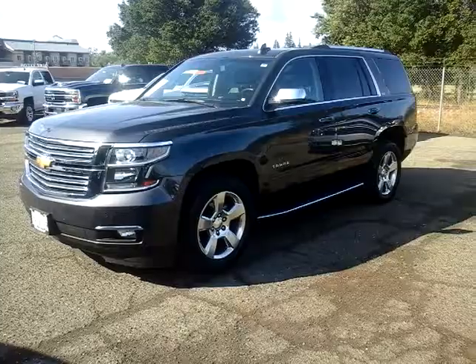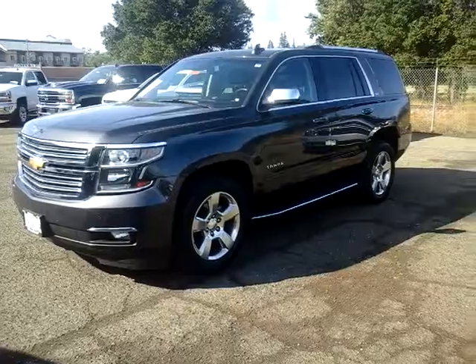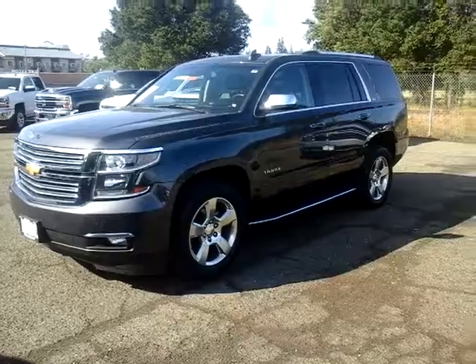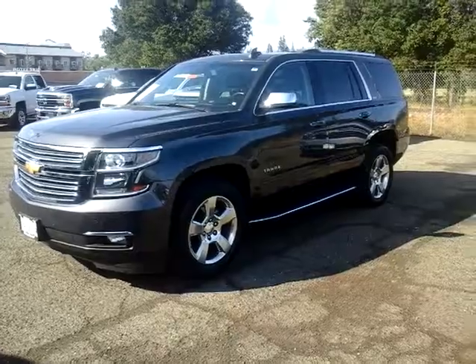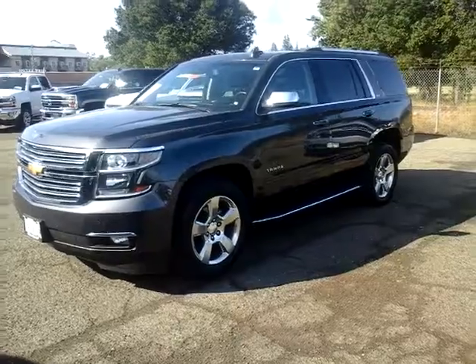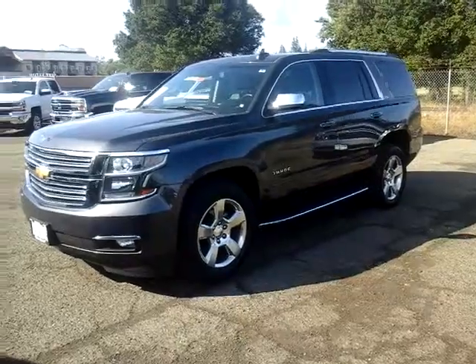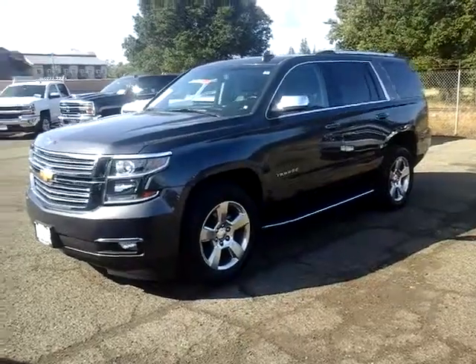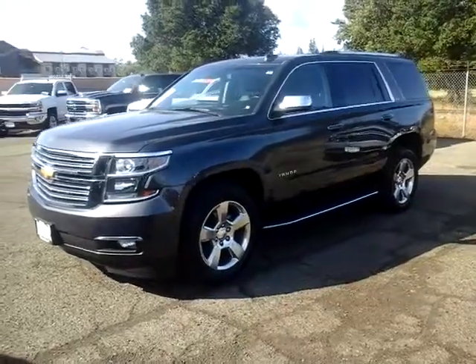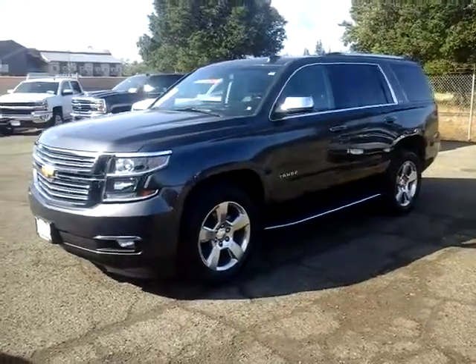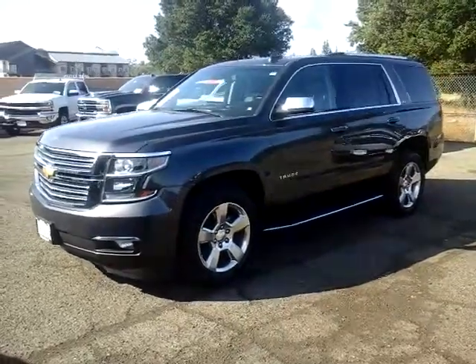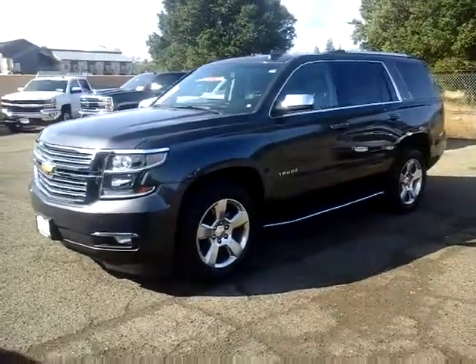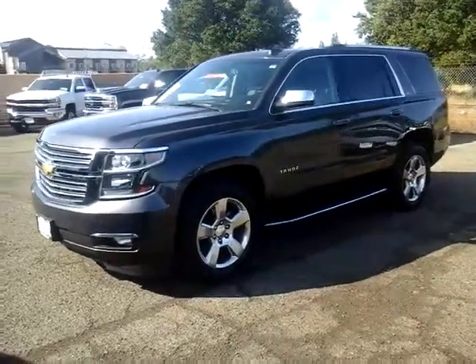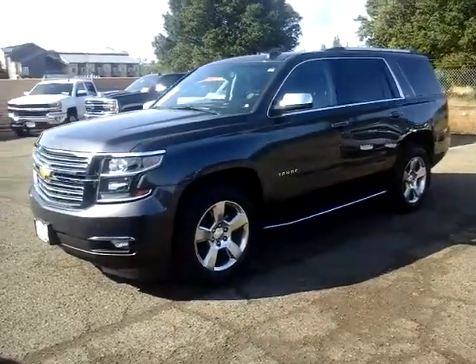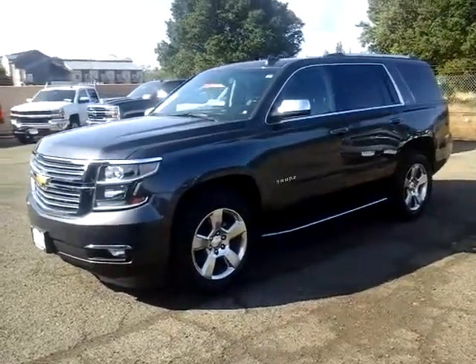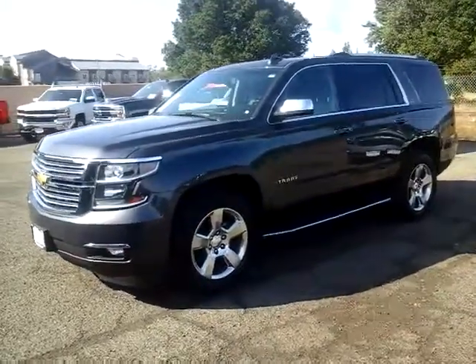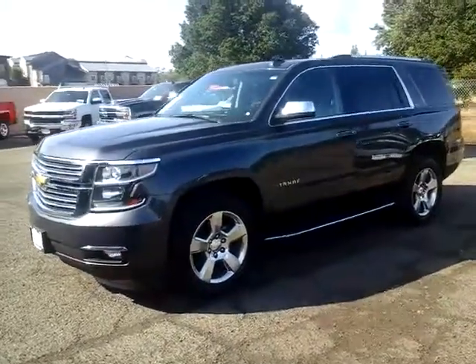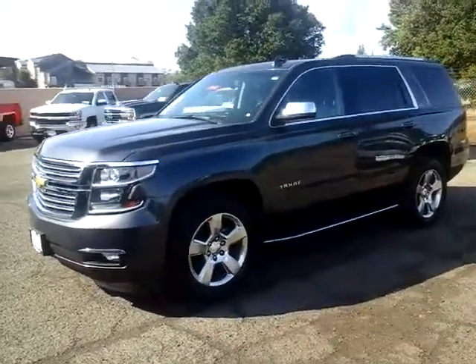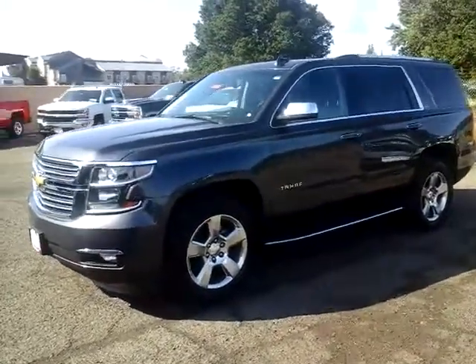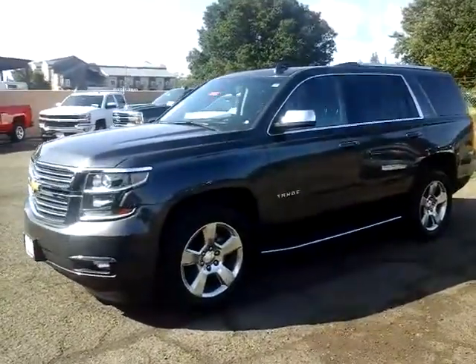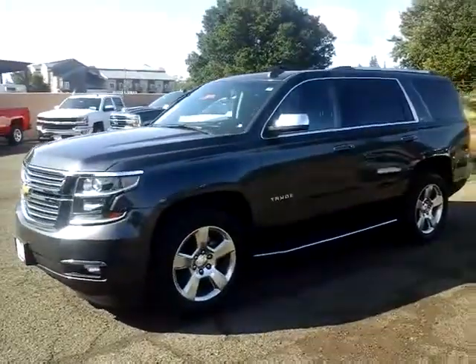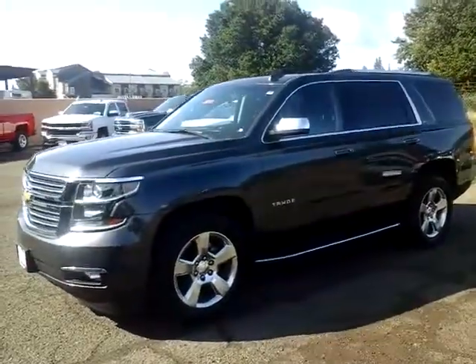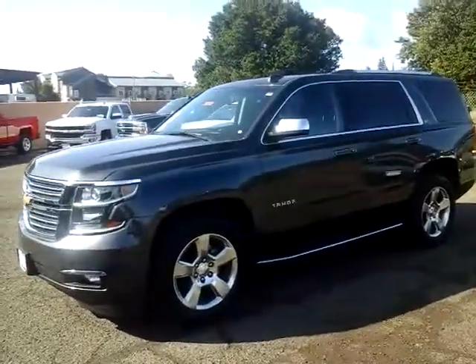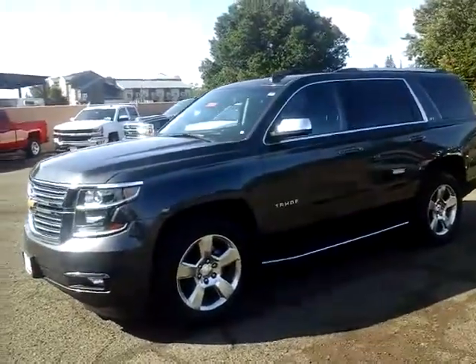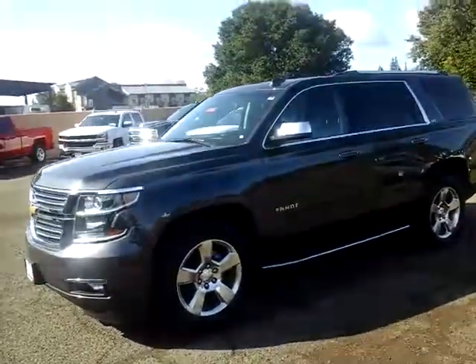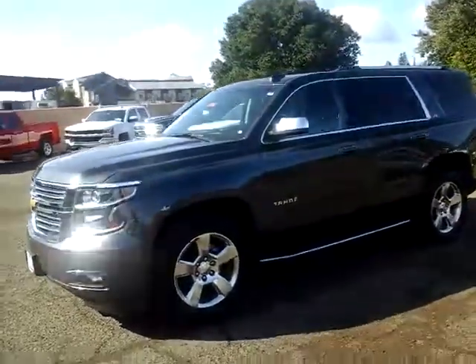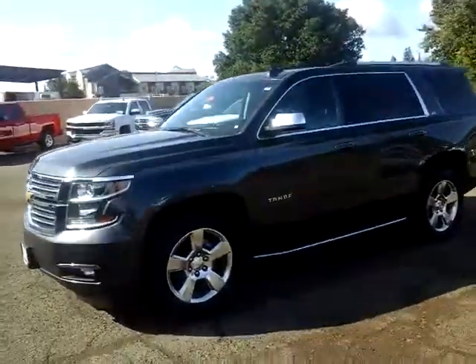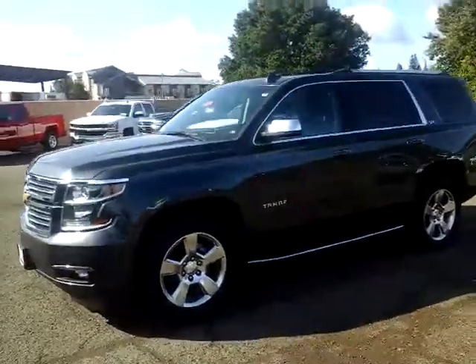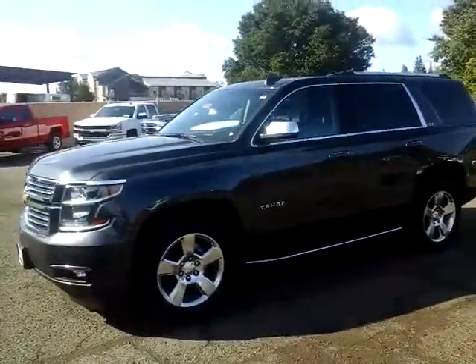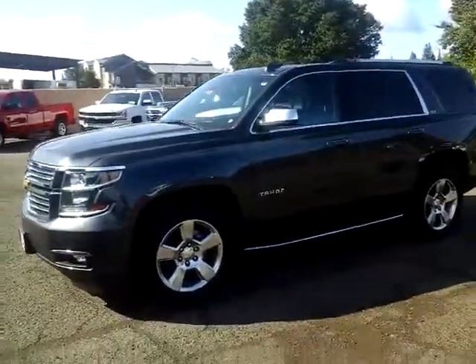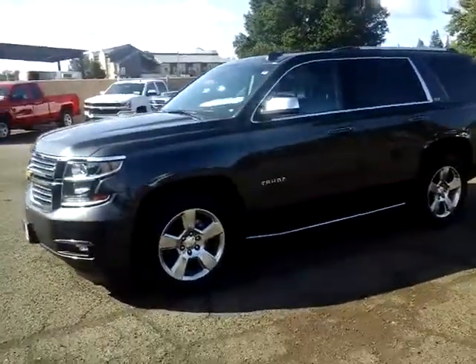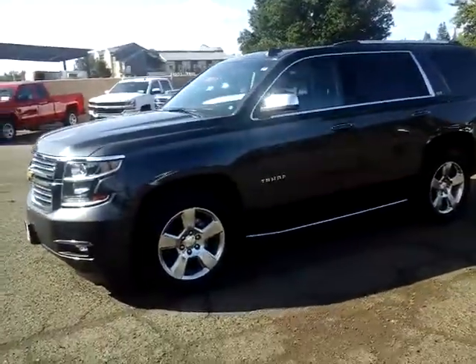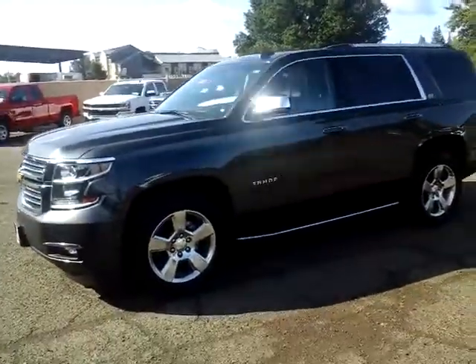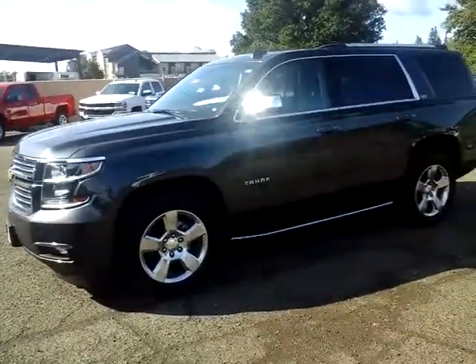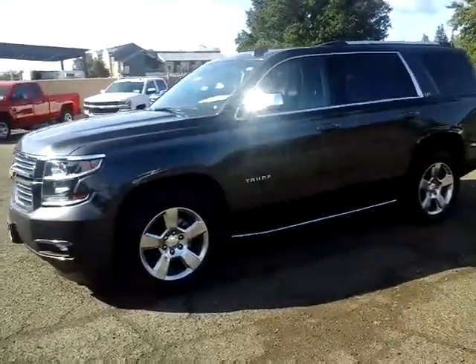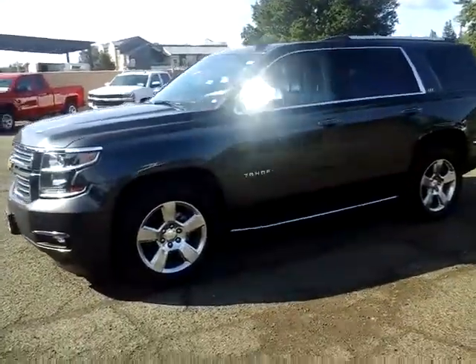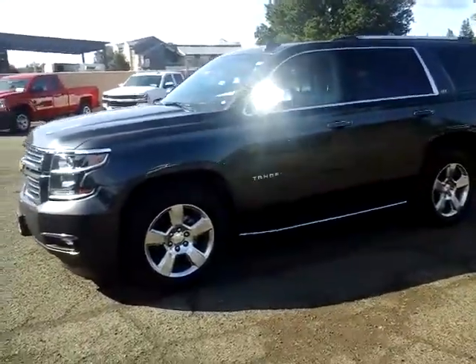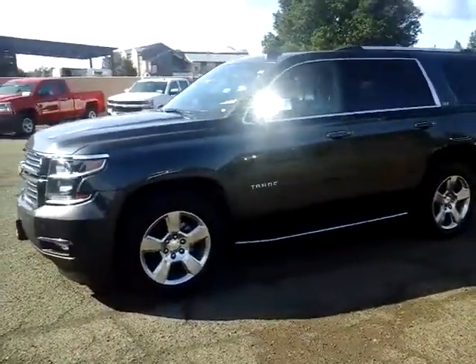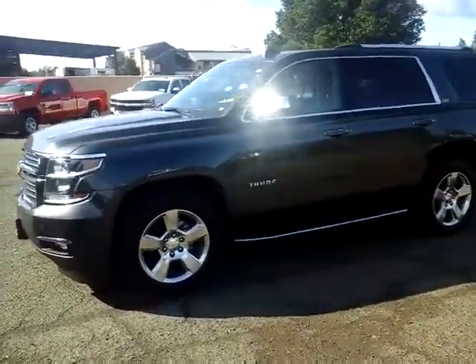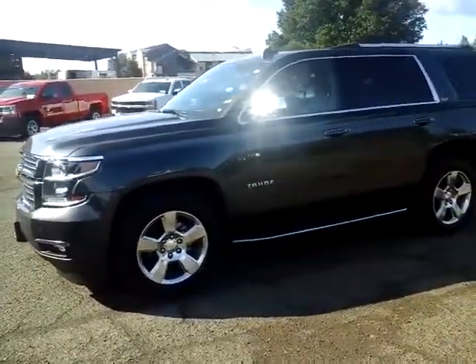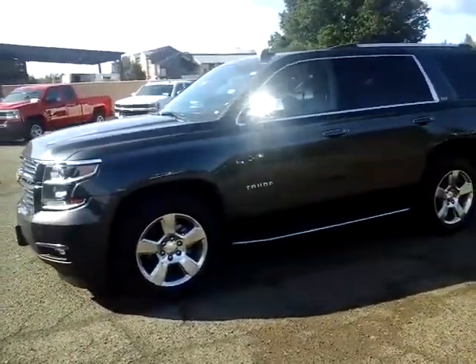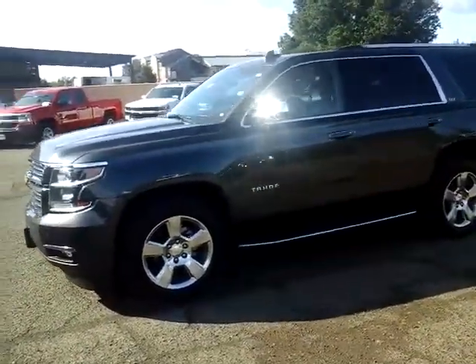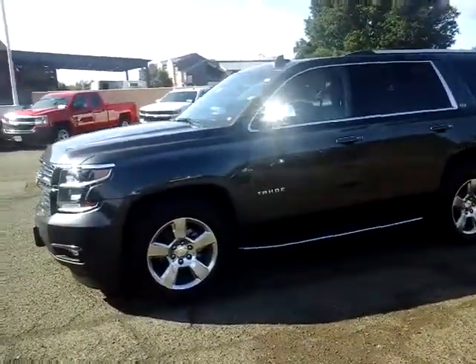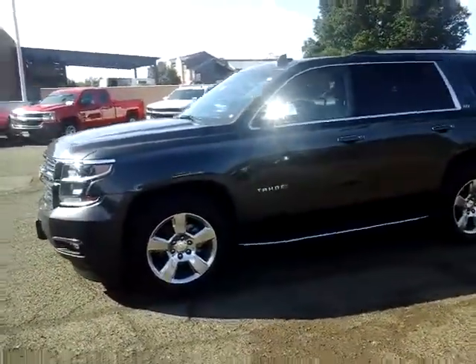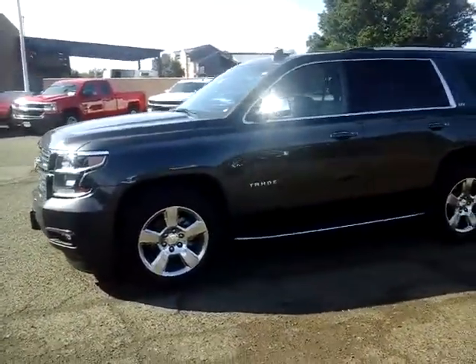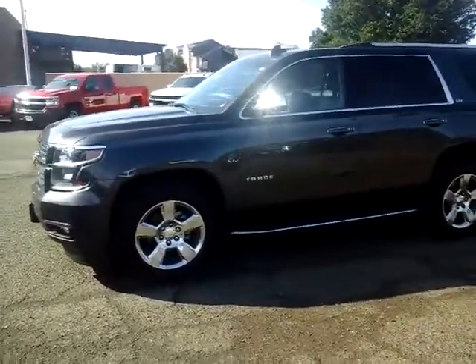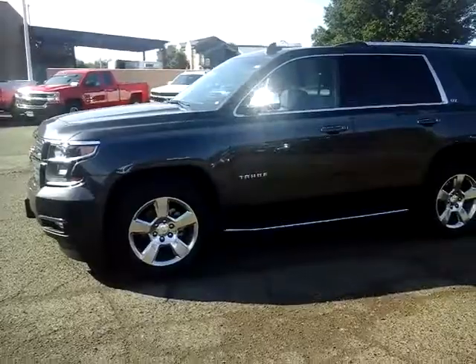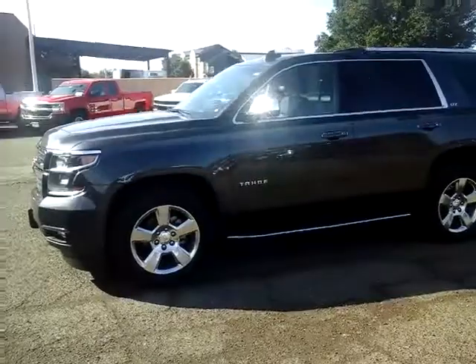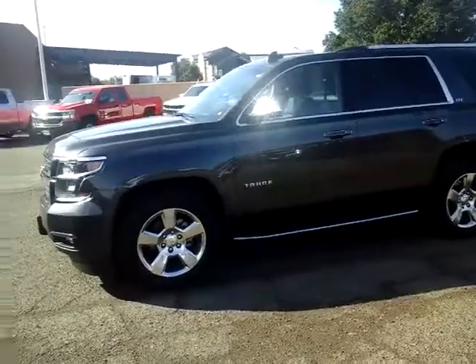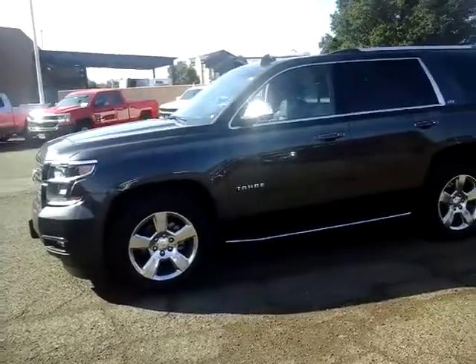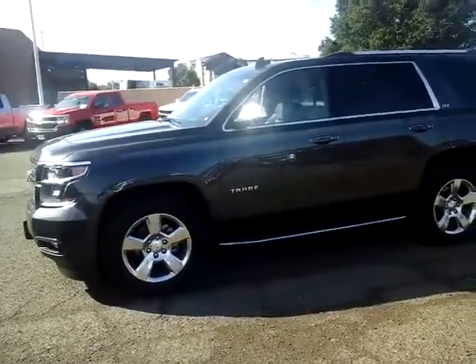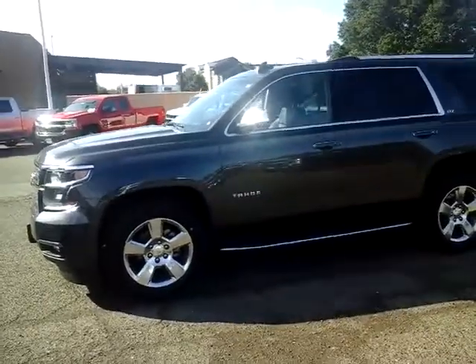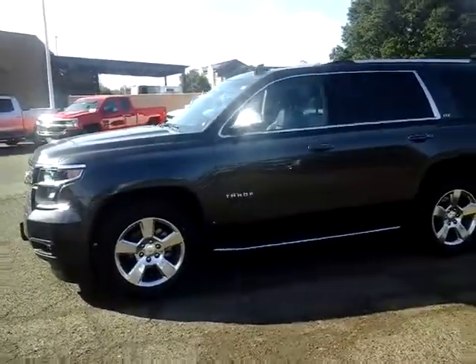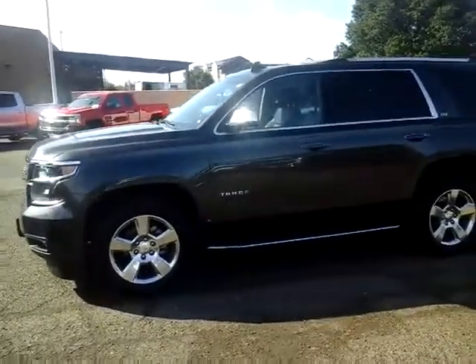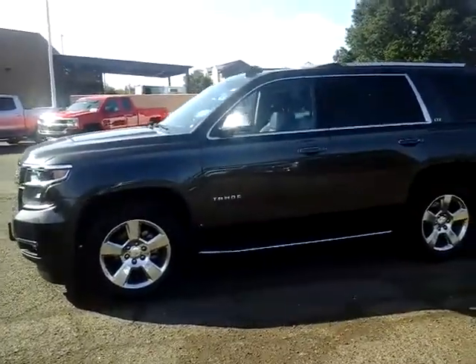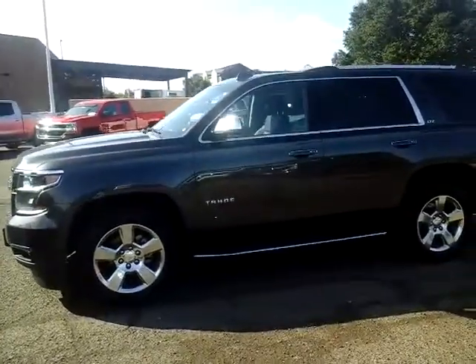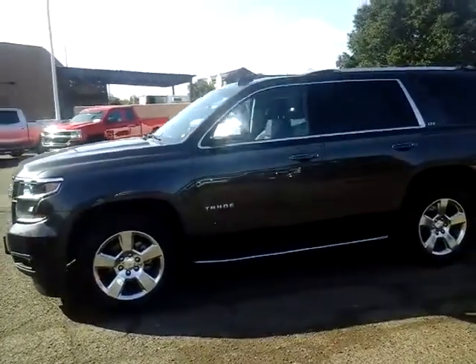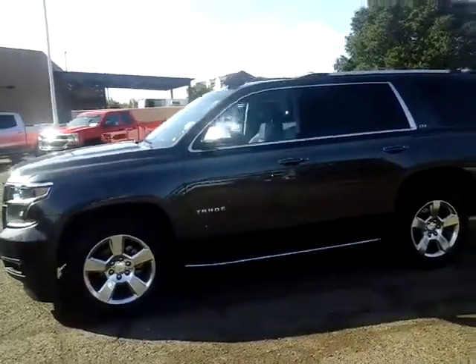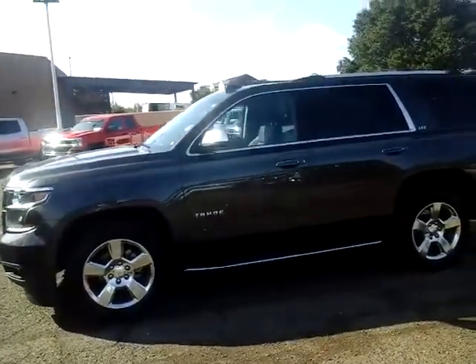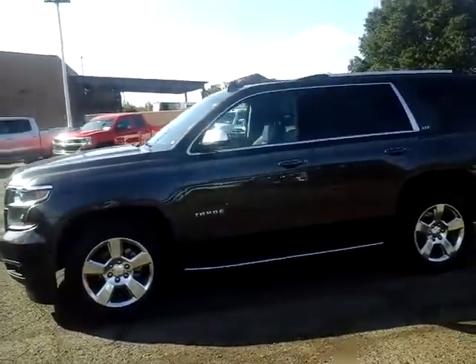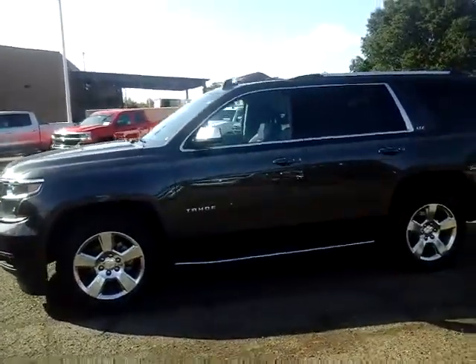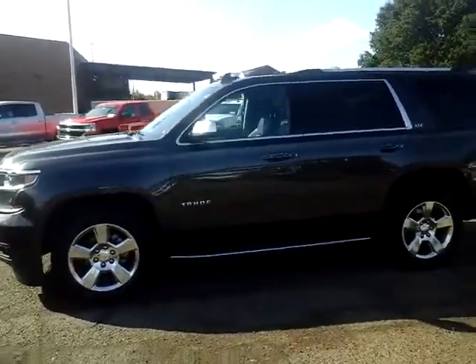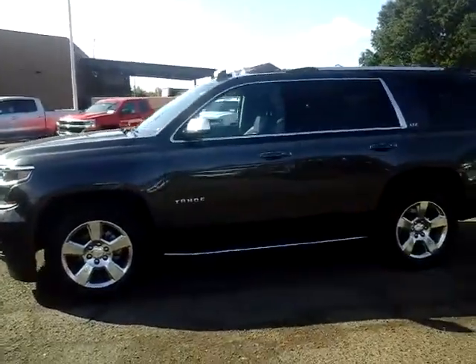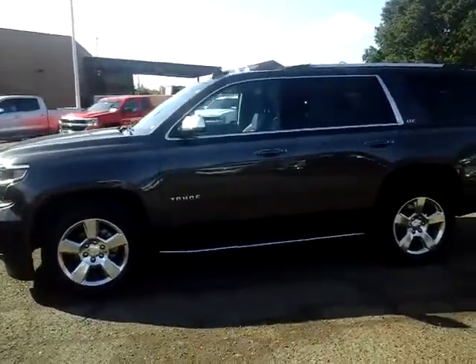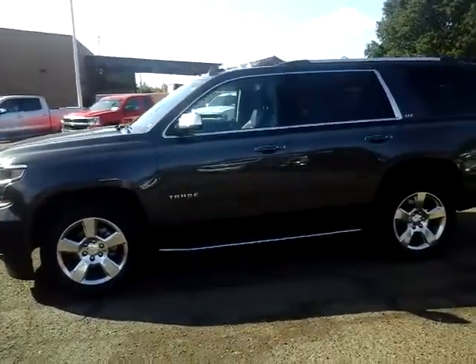Good morning, over from McConnell. Just wanted to give you a quick sneak peek of our 2016 Chevy Tahoe LTZ.